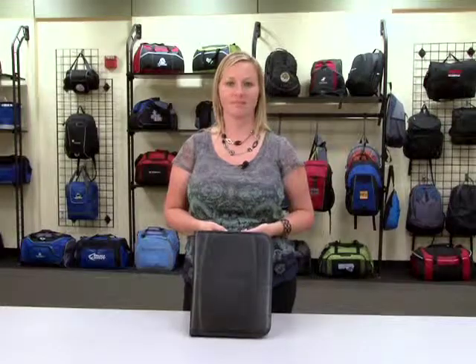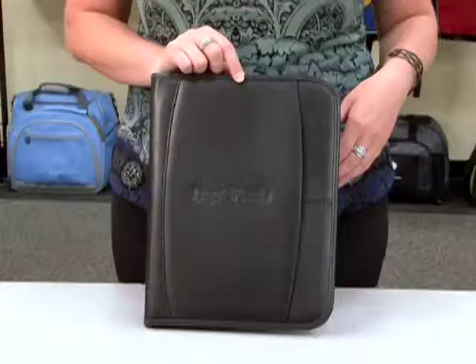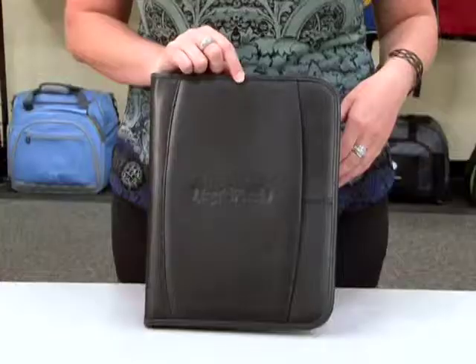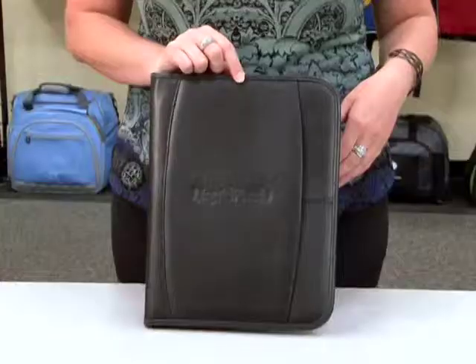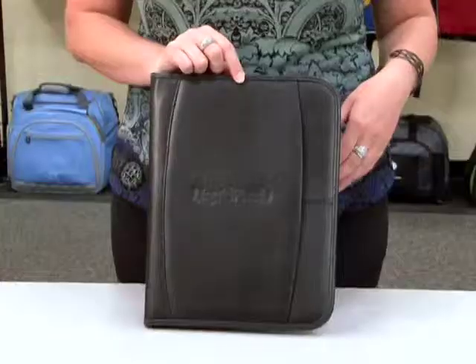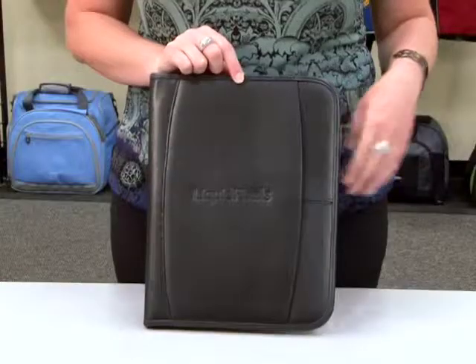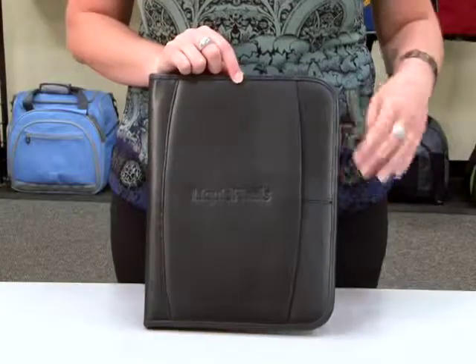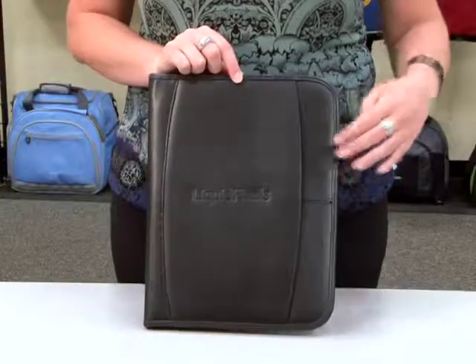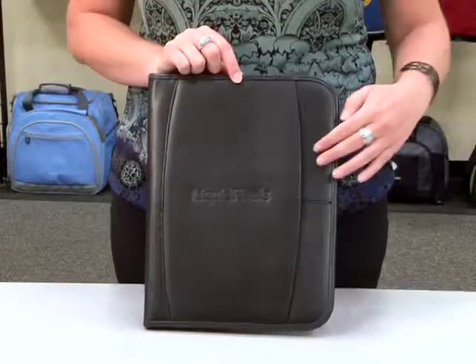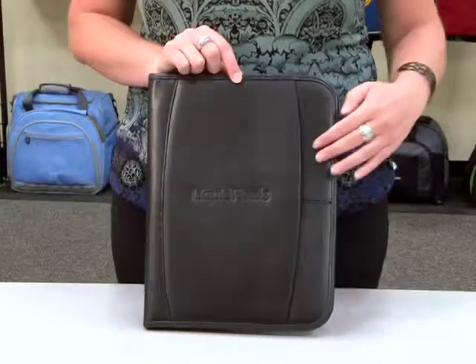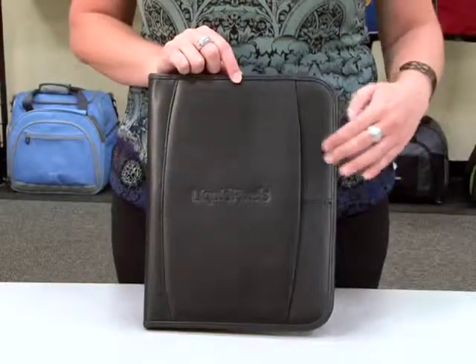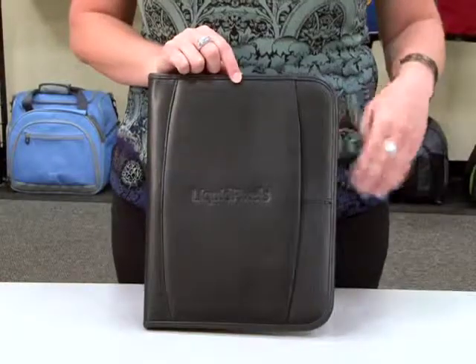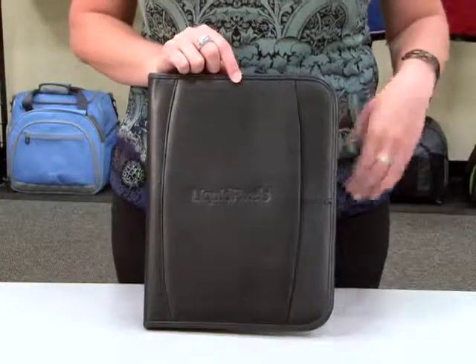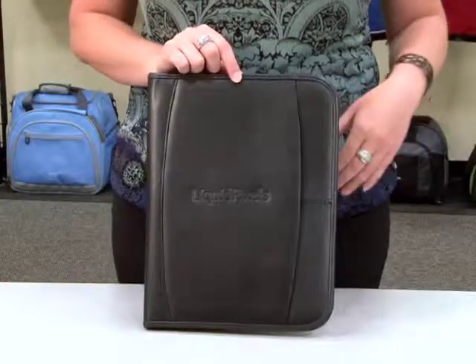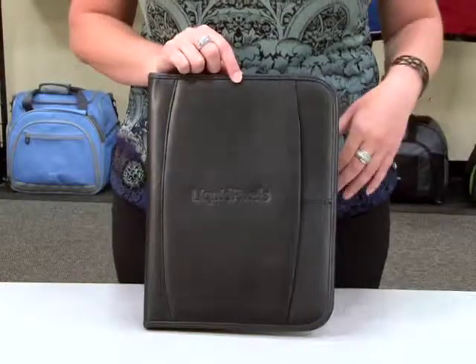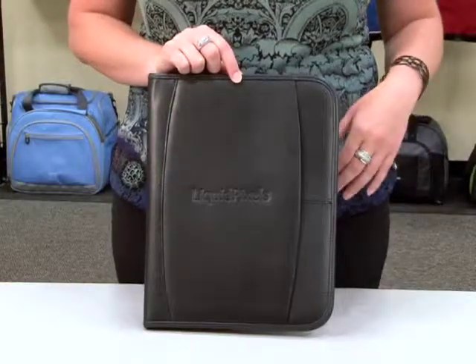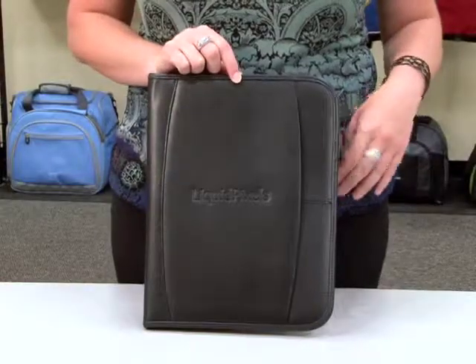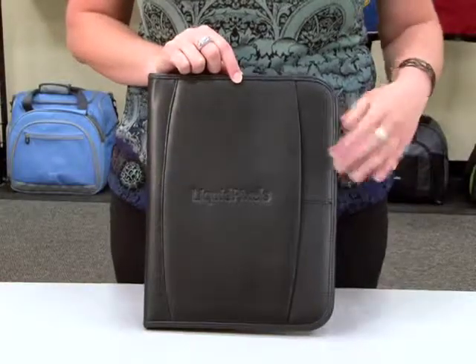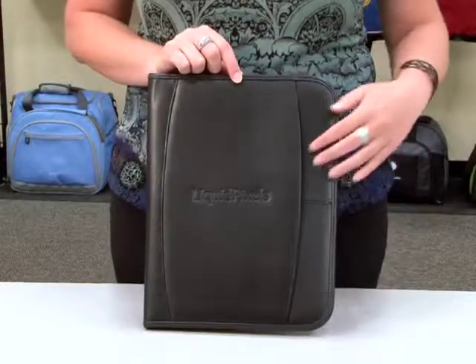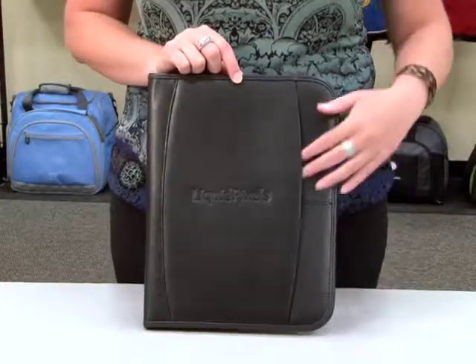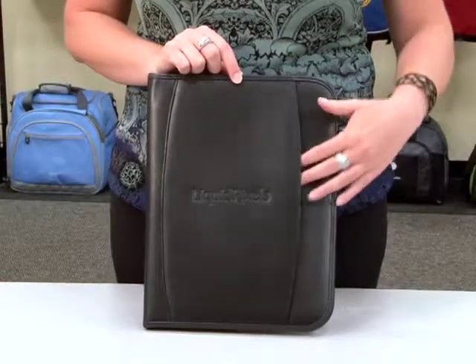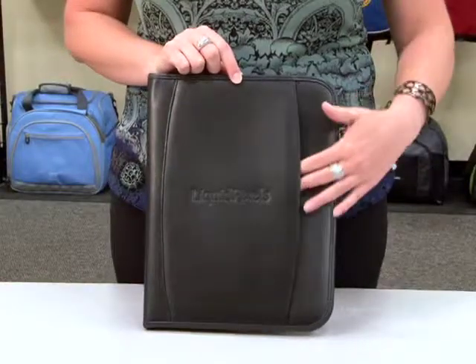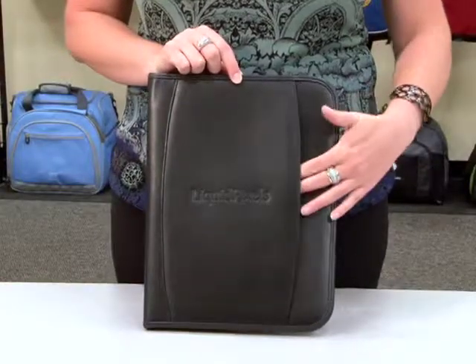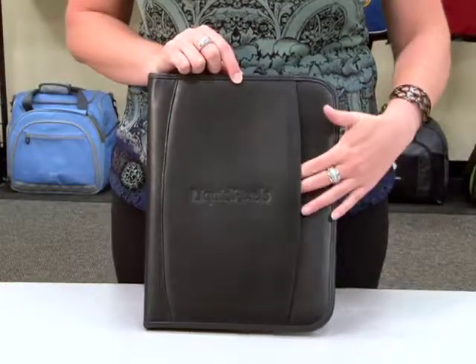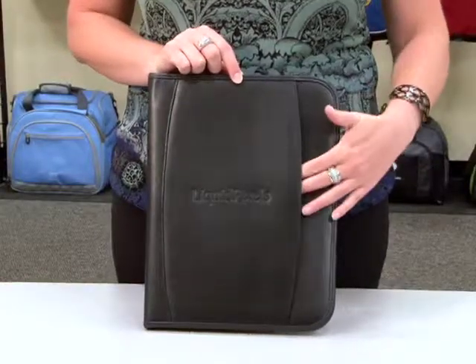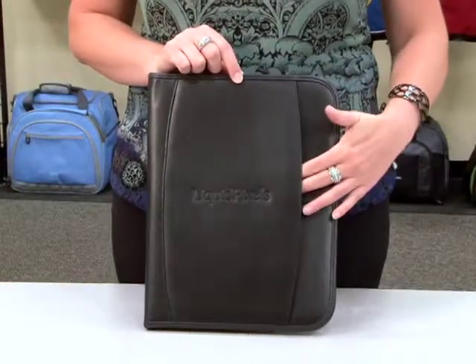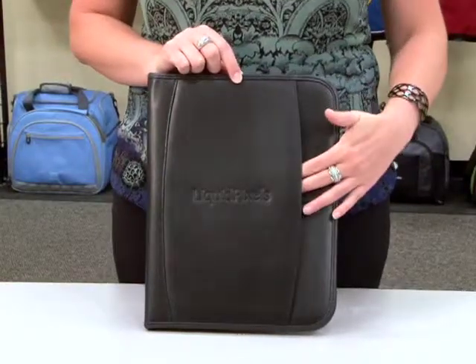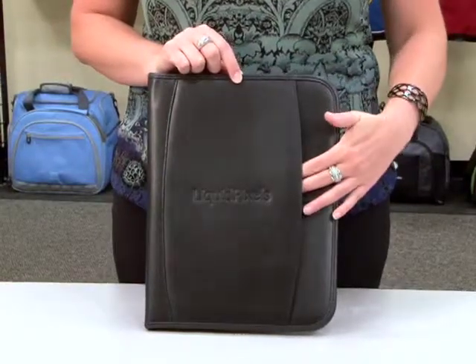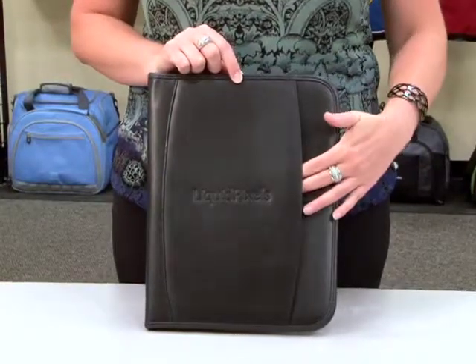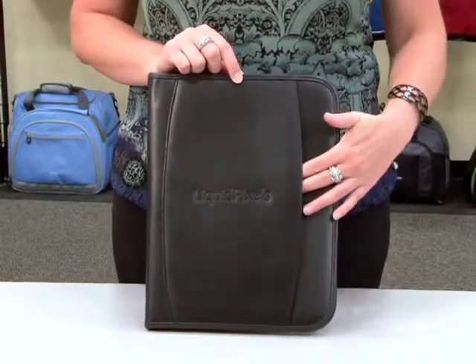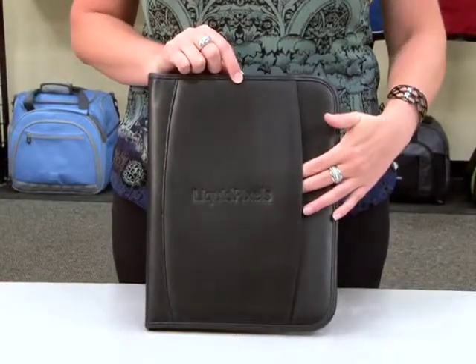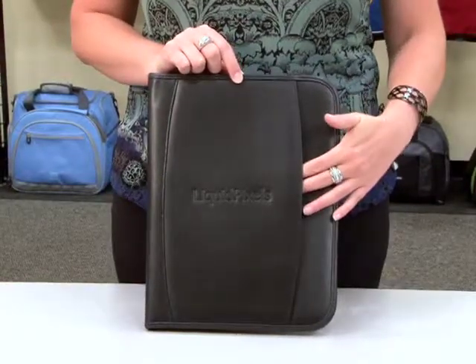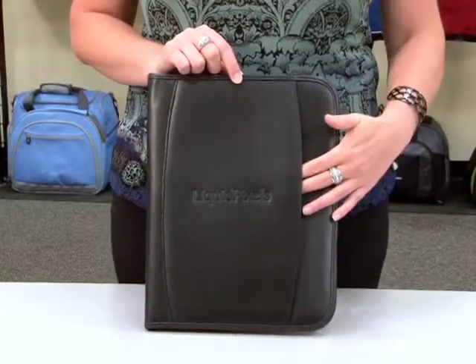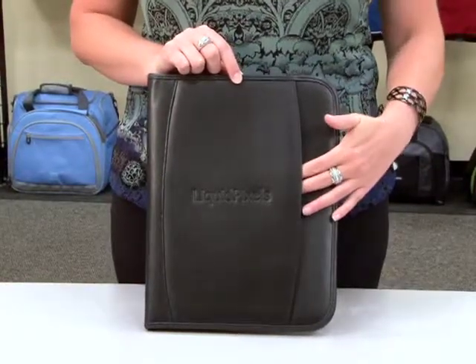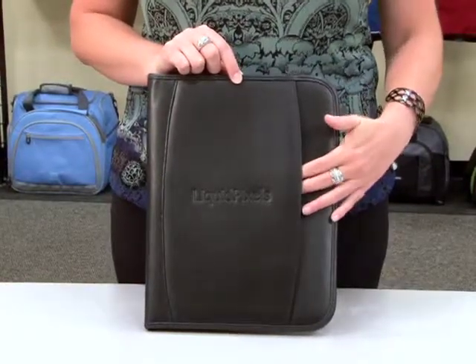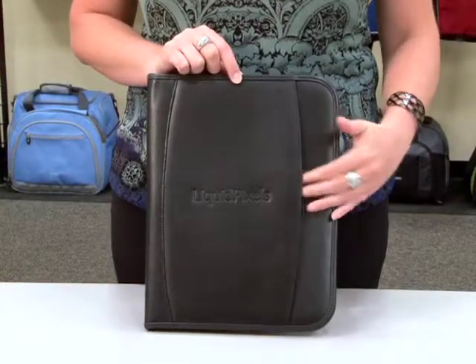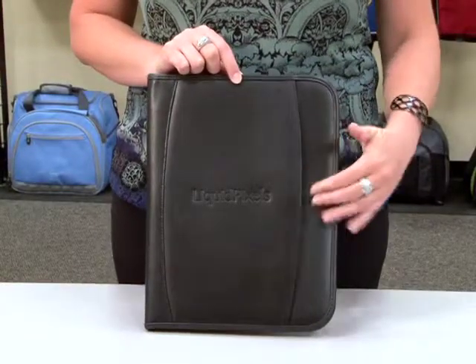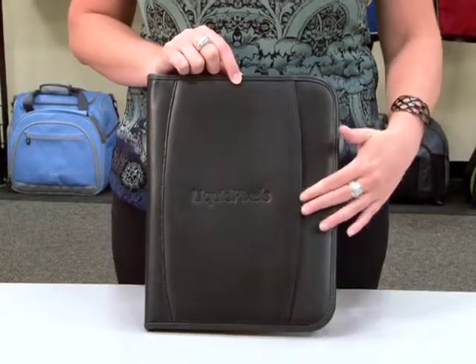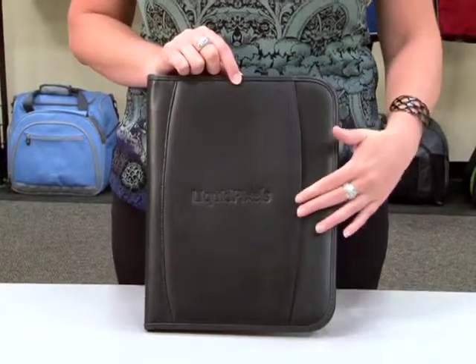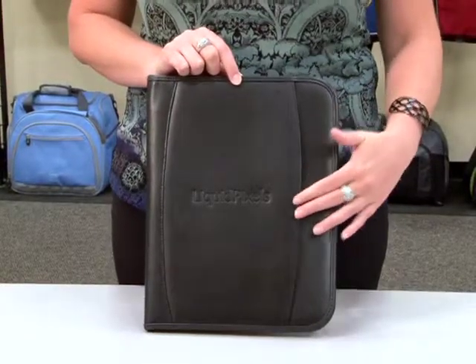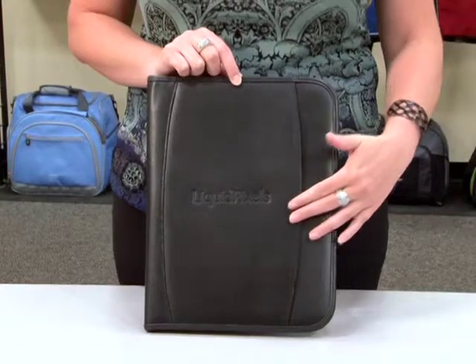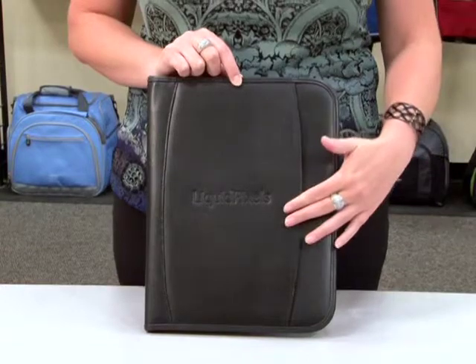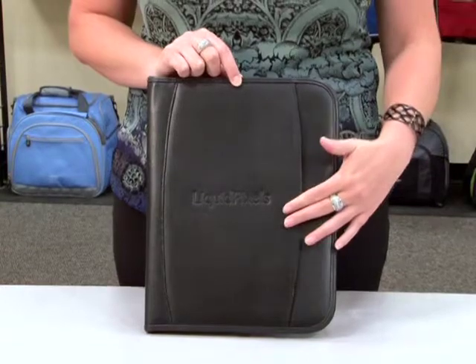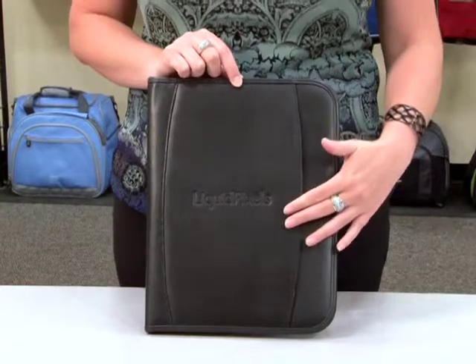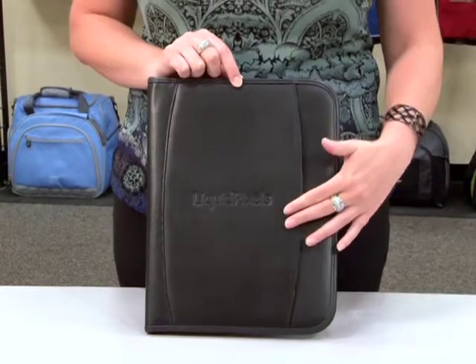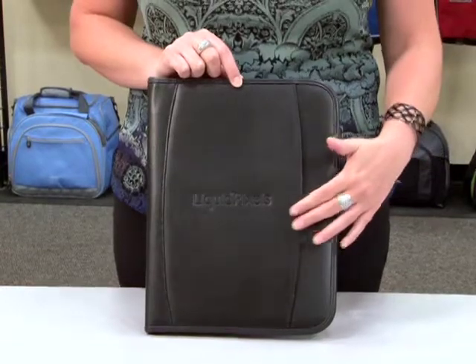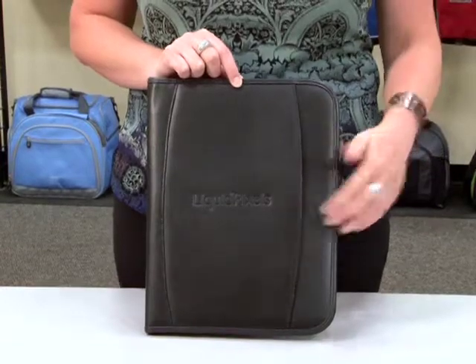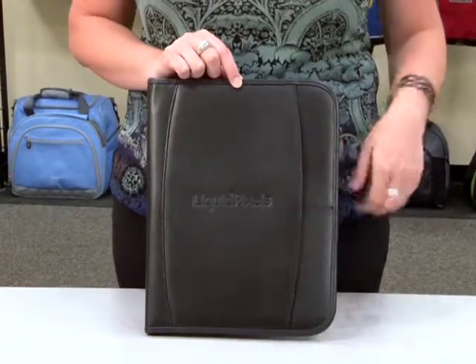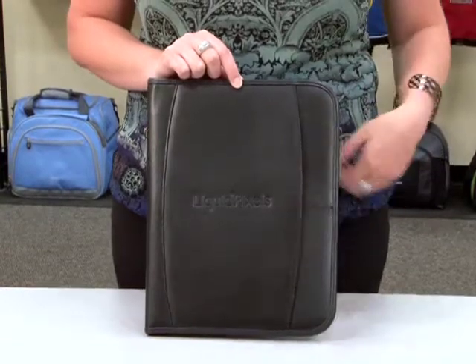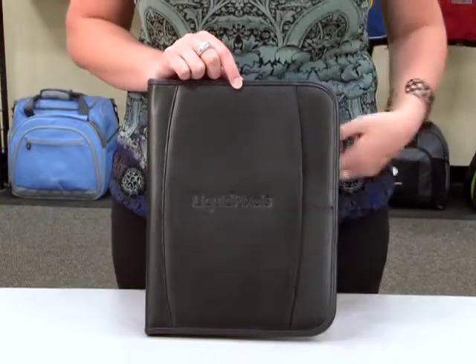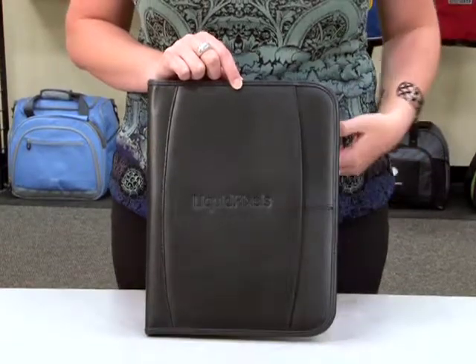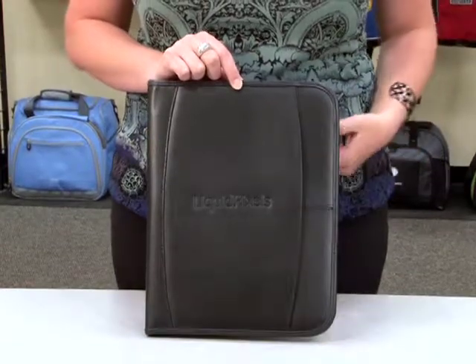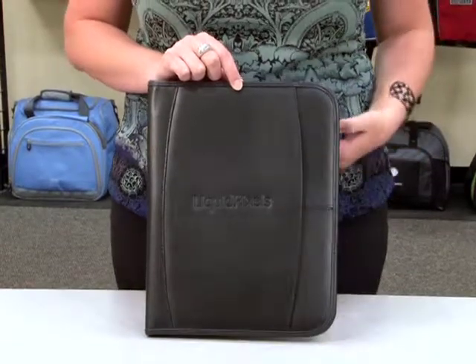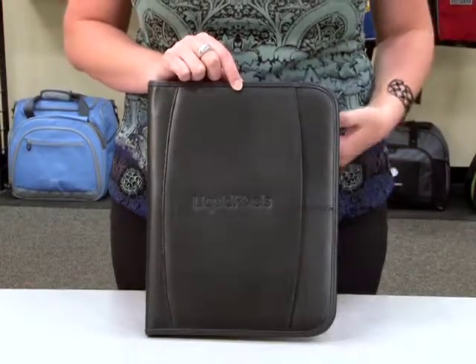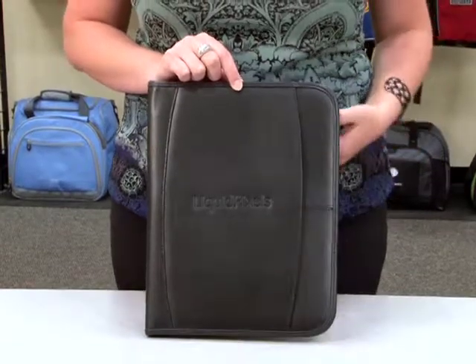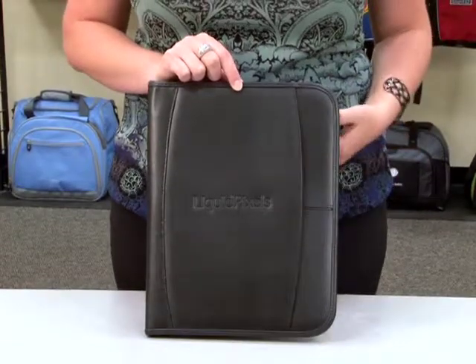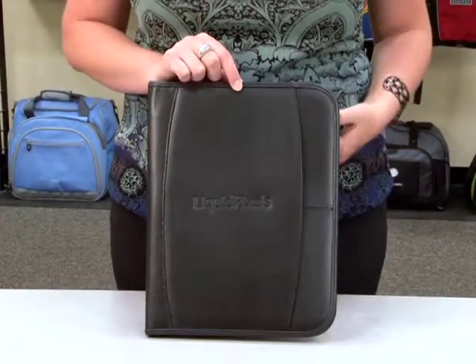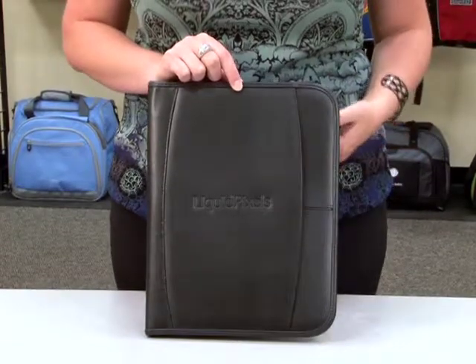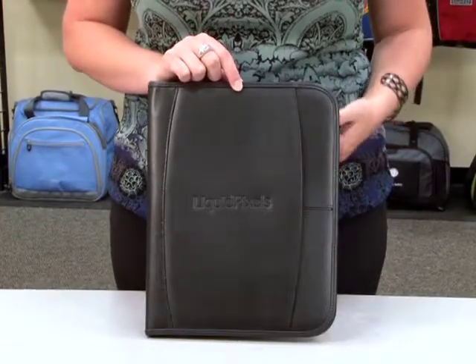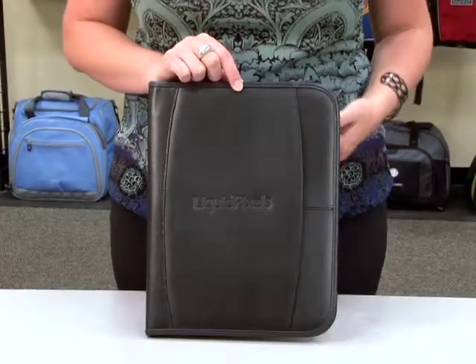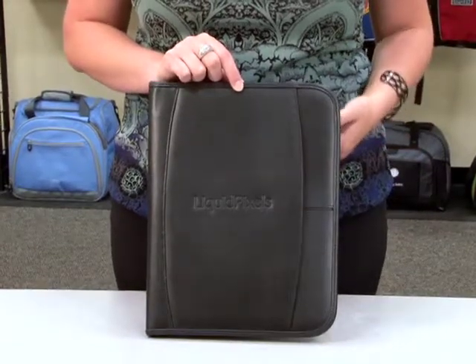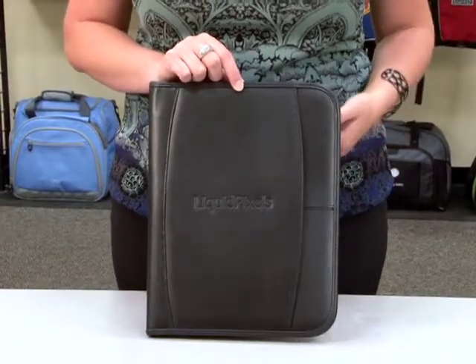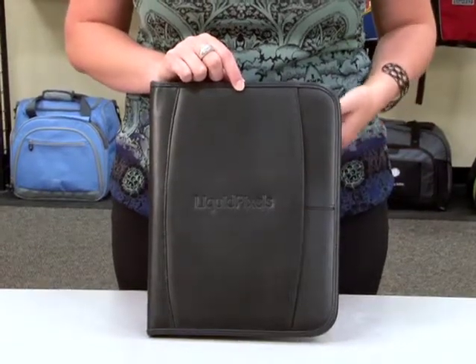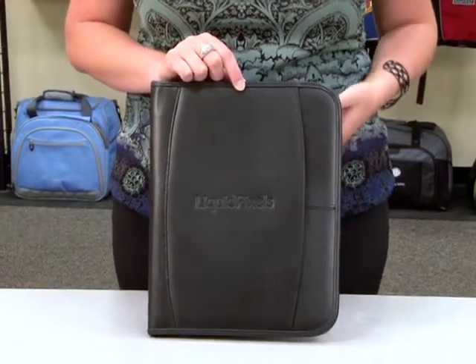On the outside of this leather writing pad we have a front pocket, great for storage. It also has a generous area for debossing and screen printing.